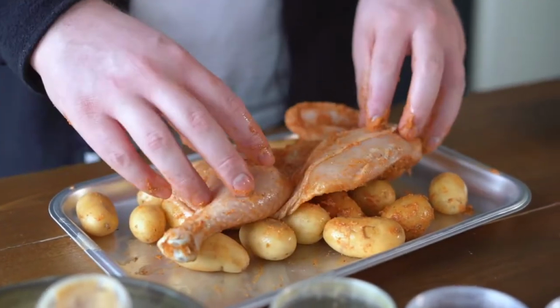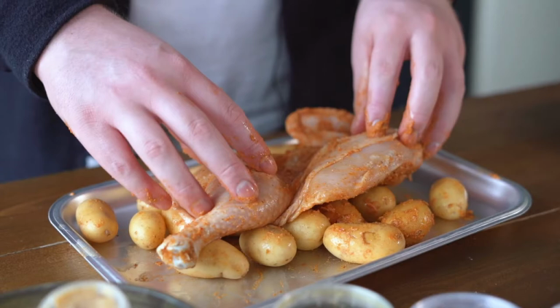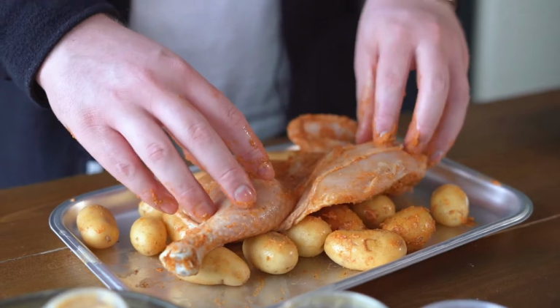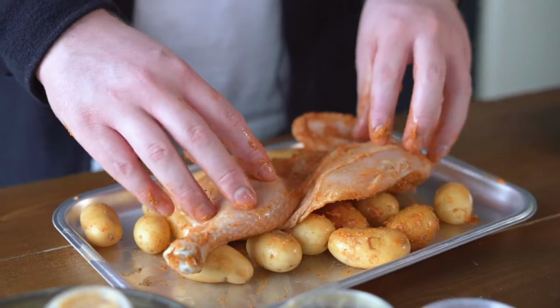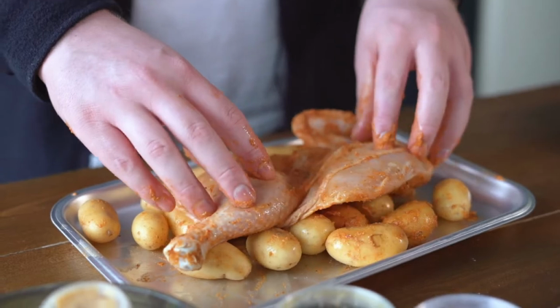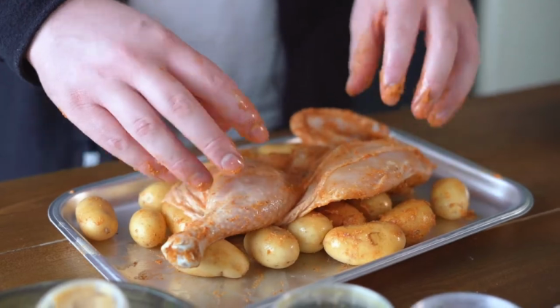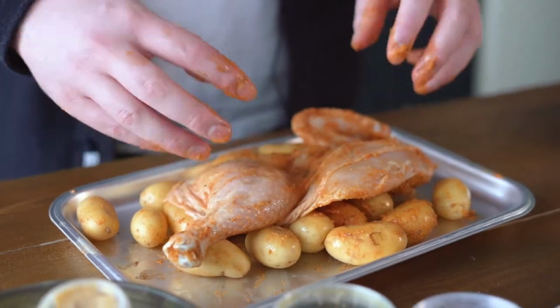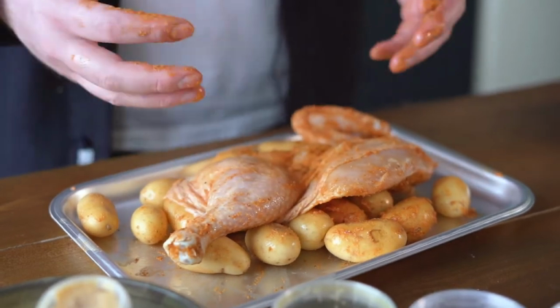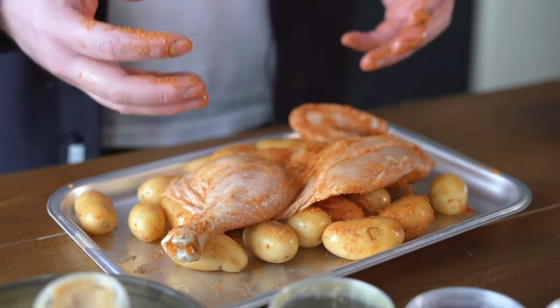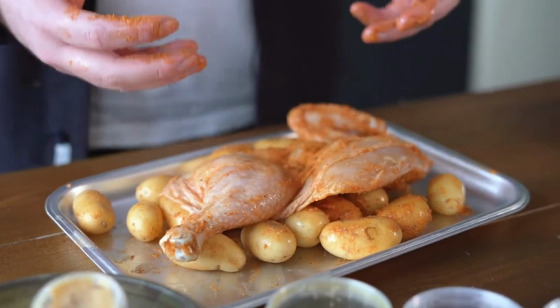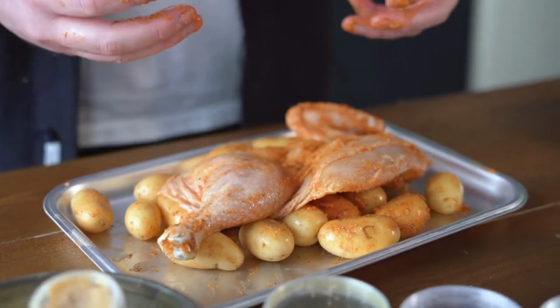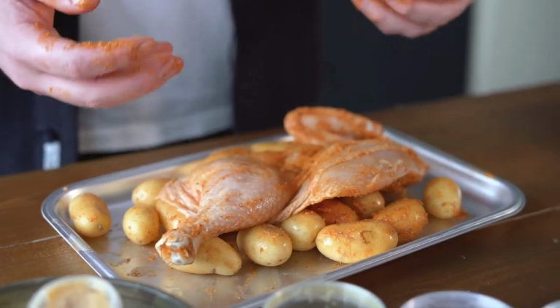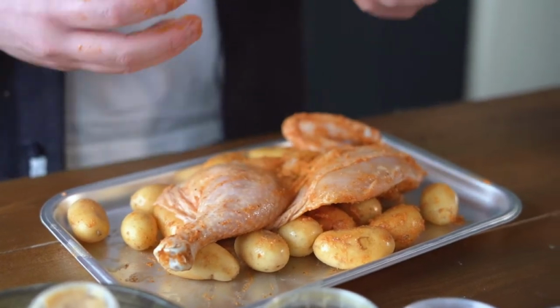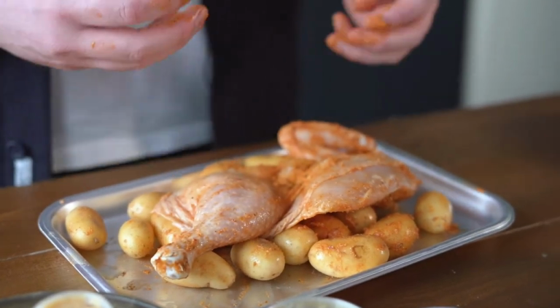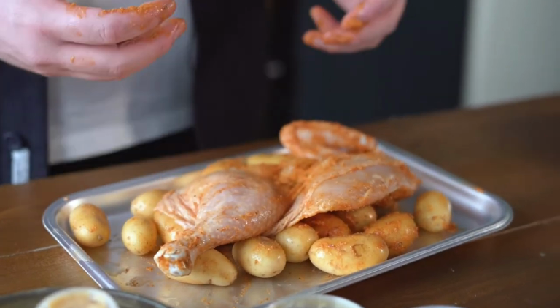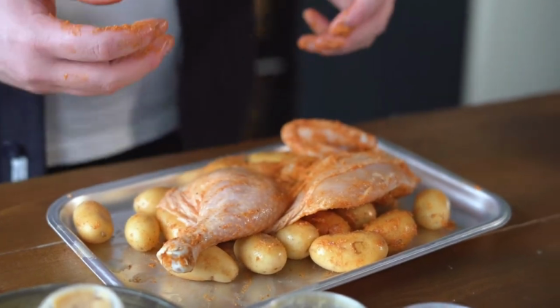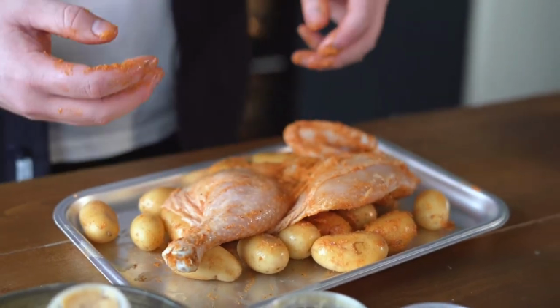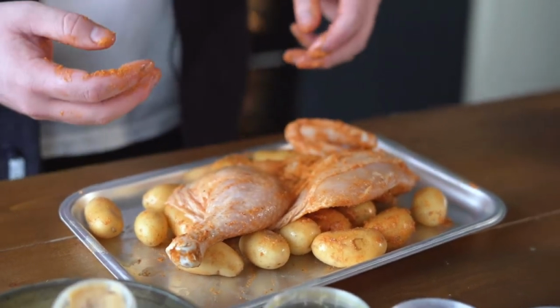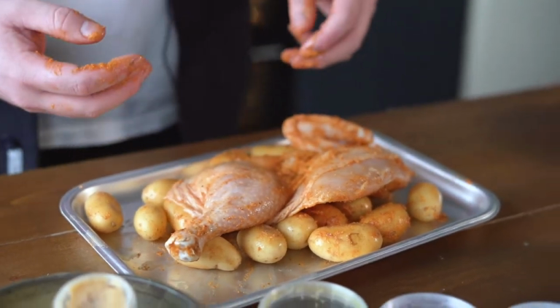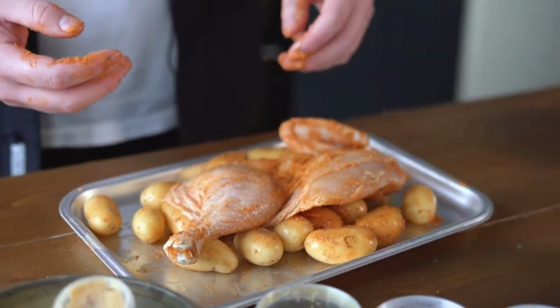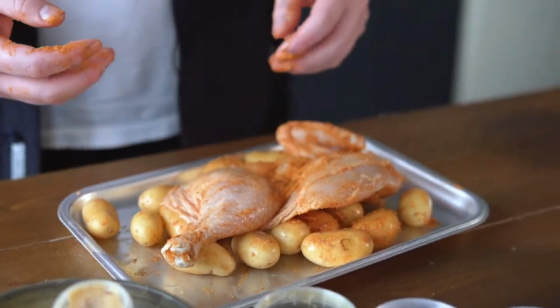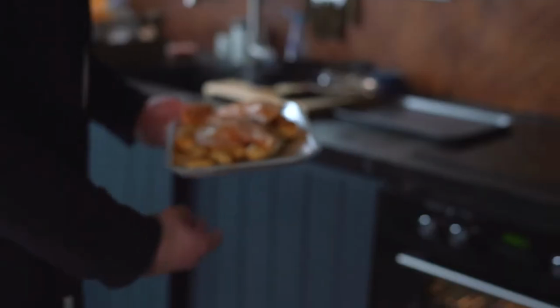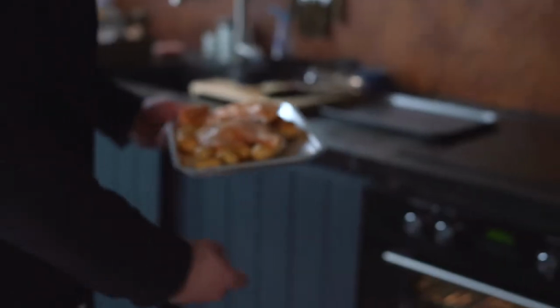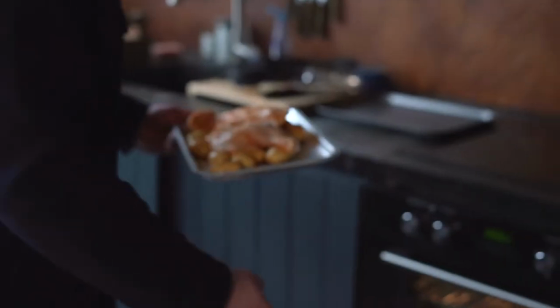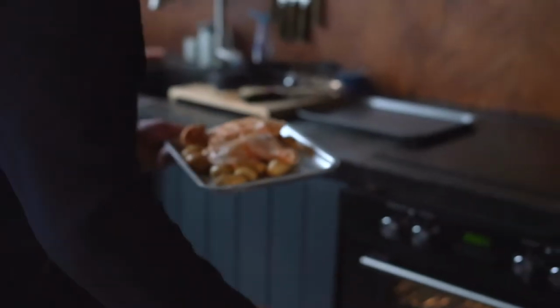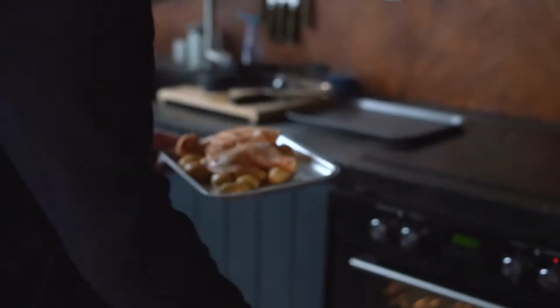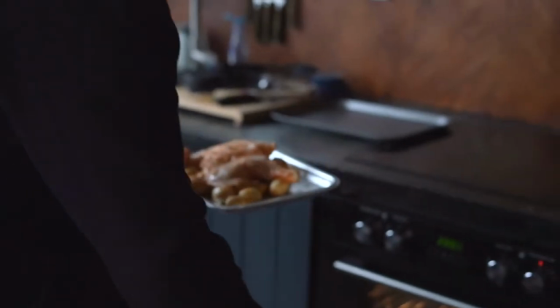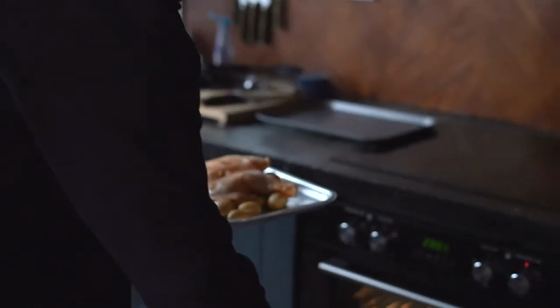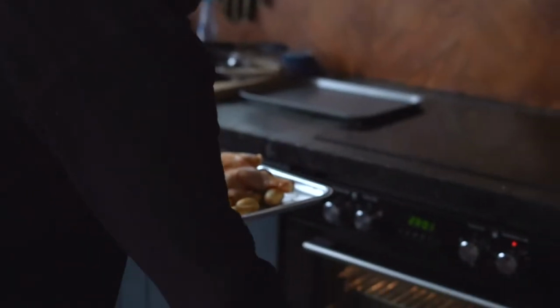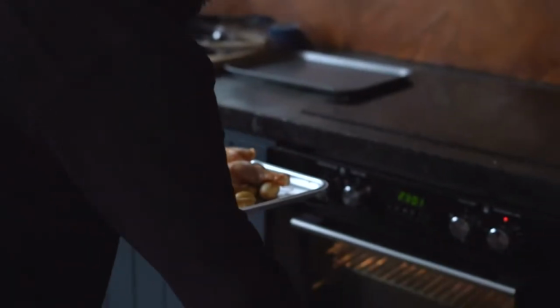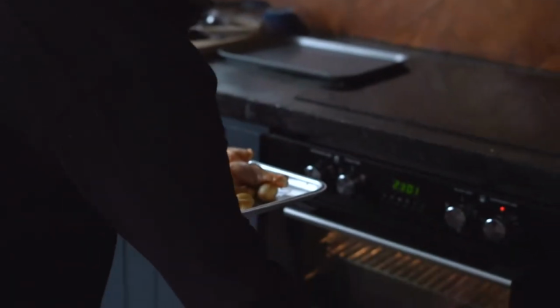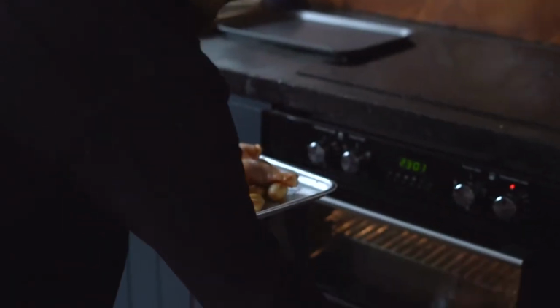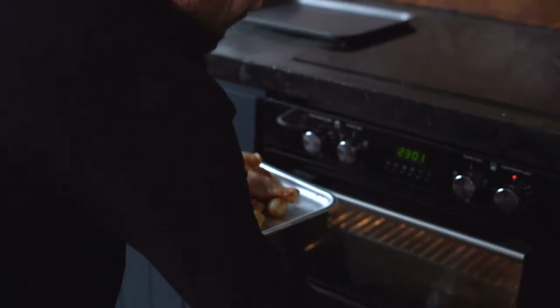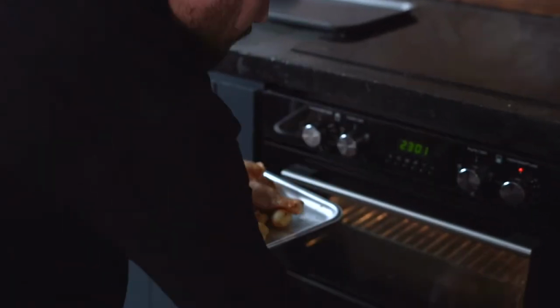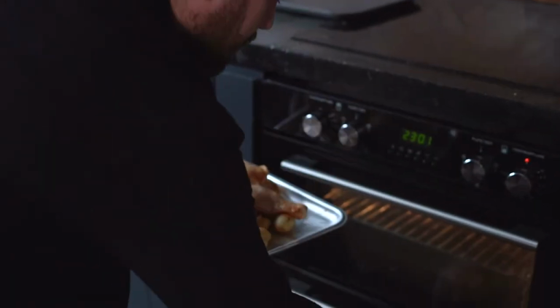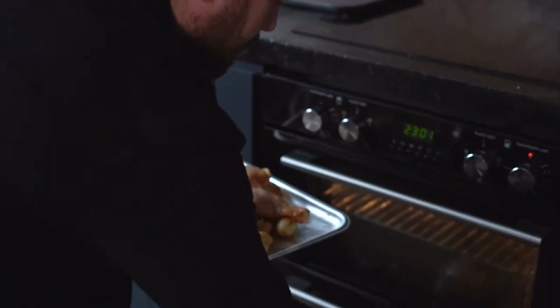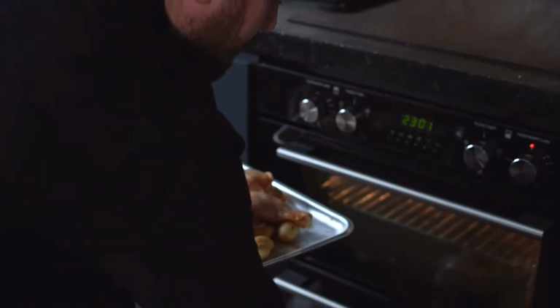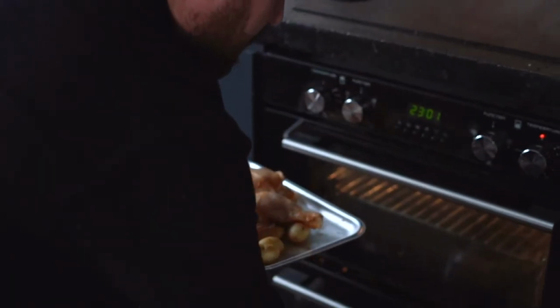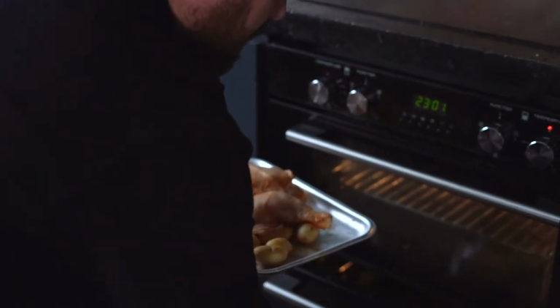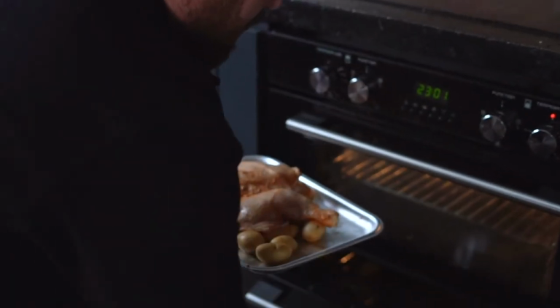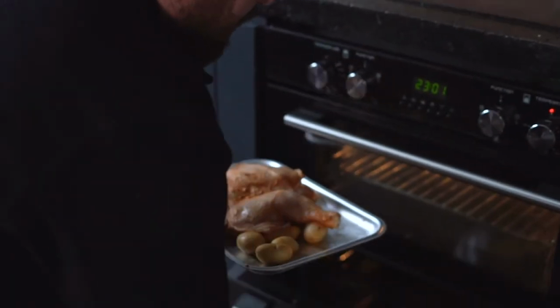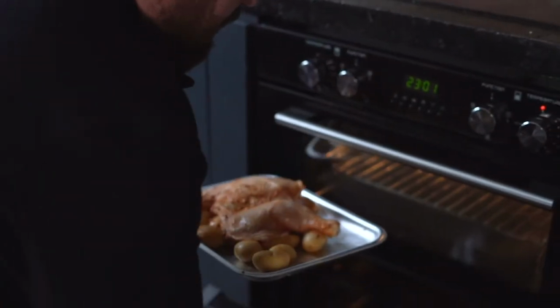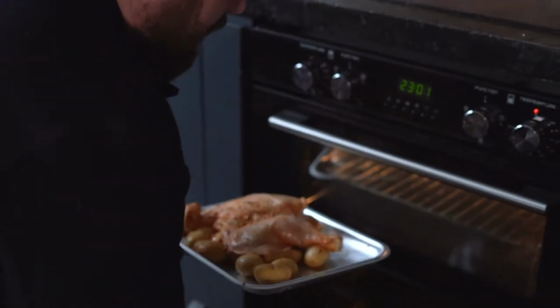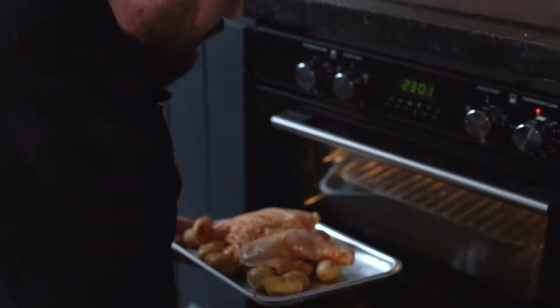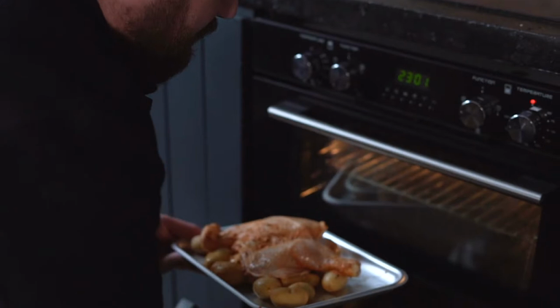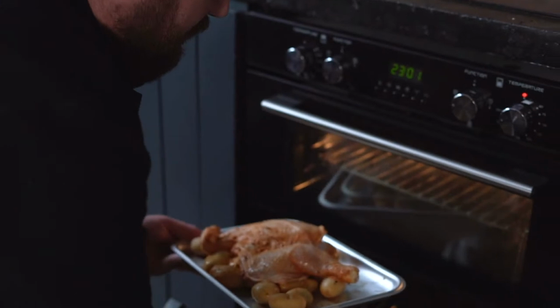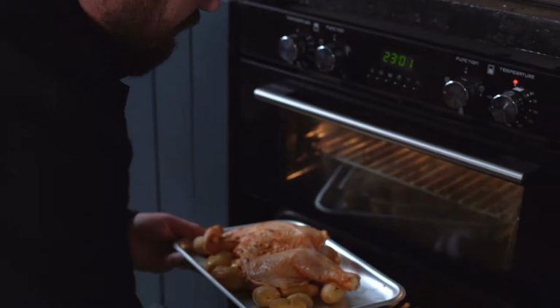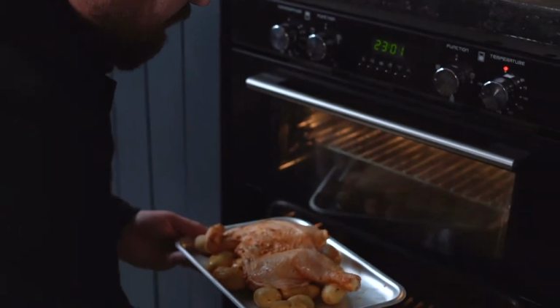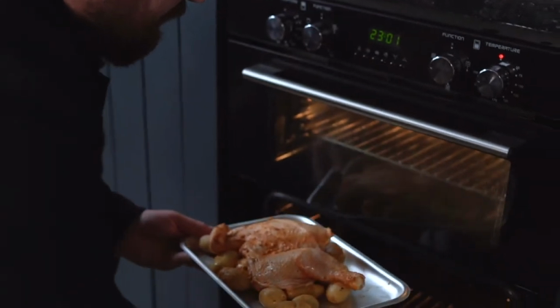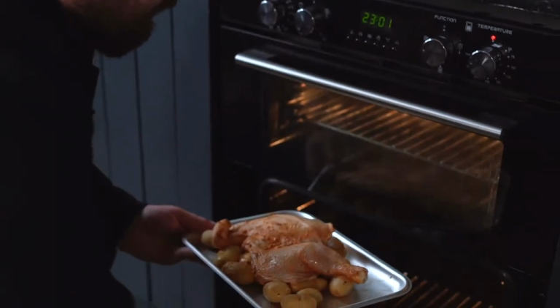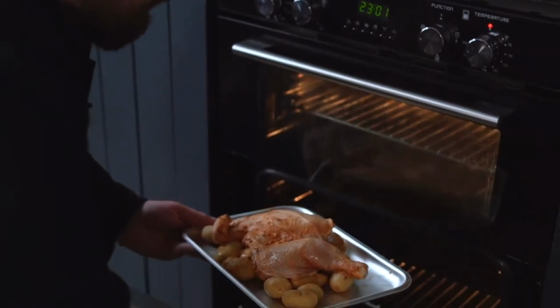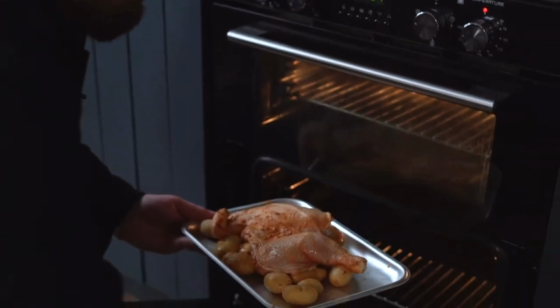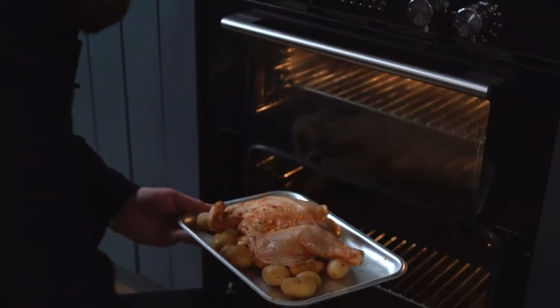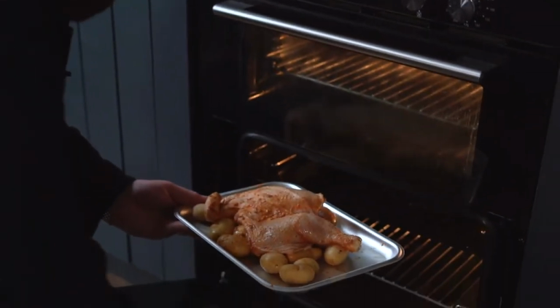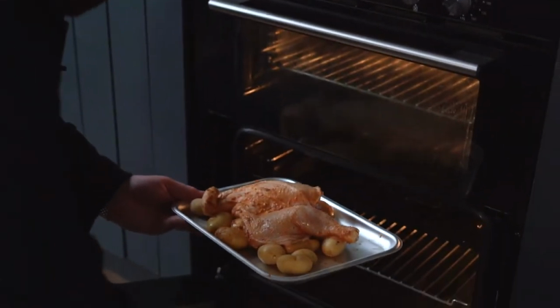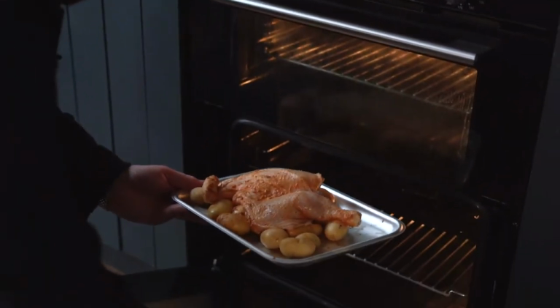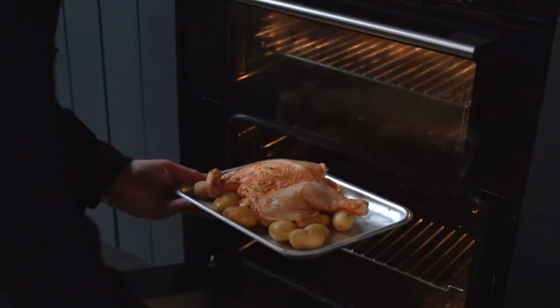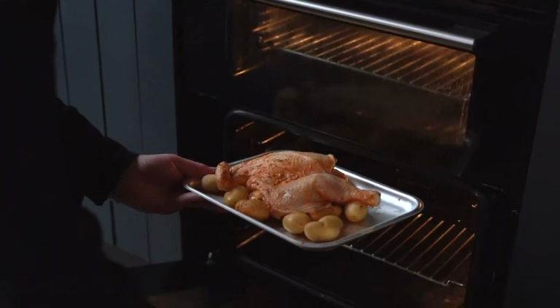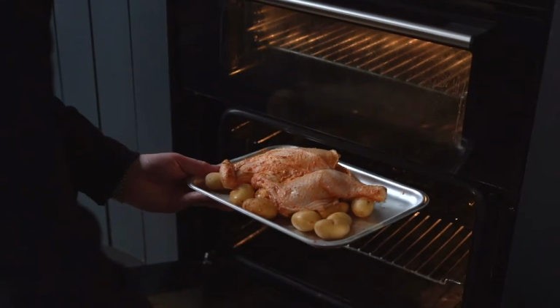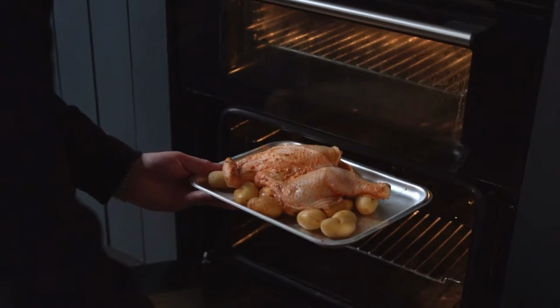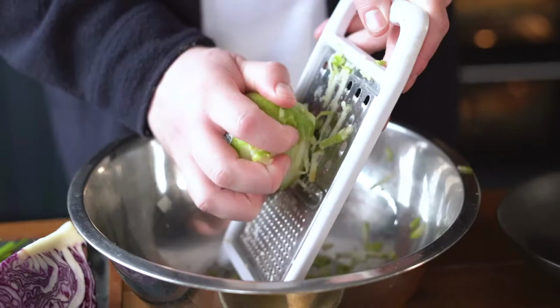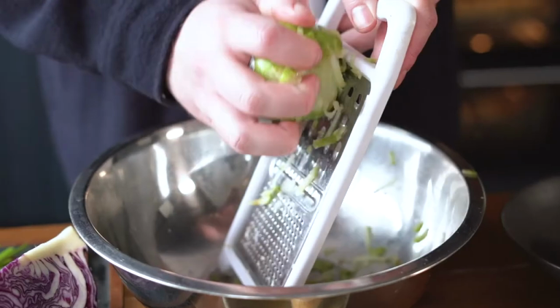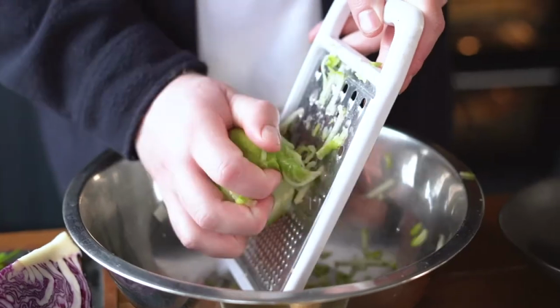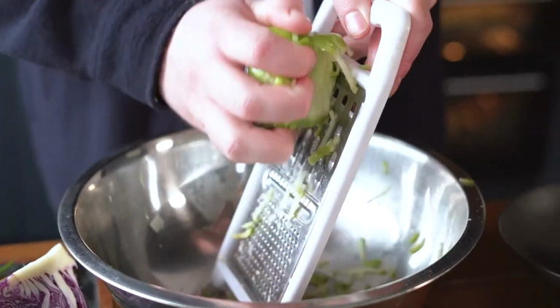So we're going to whack the chicken in the oven at 220 for 10 minutes. Once it's been in for 10 minutes we're going to crank the oven down to 190 for a further 40.